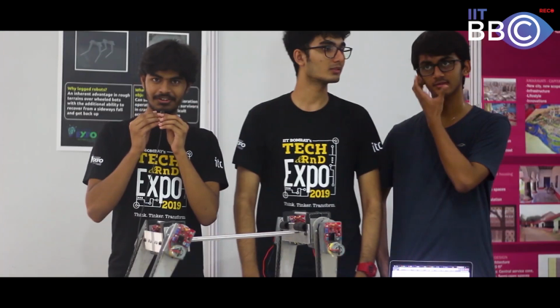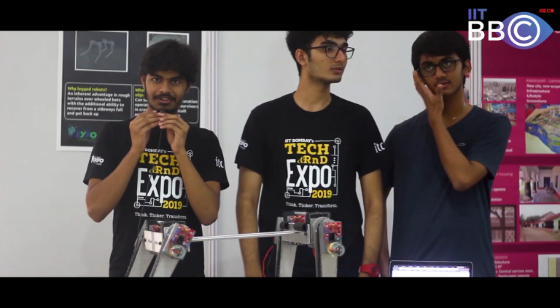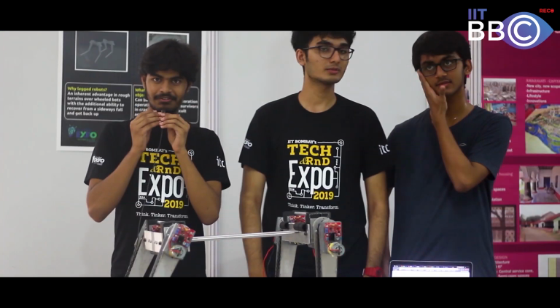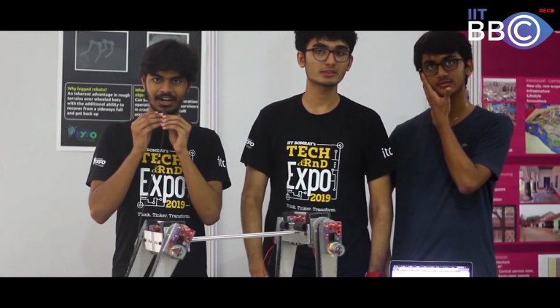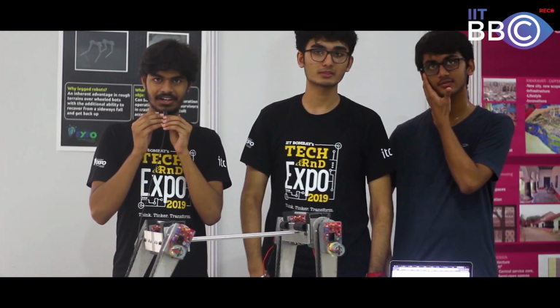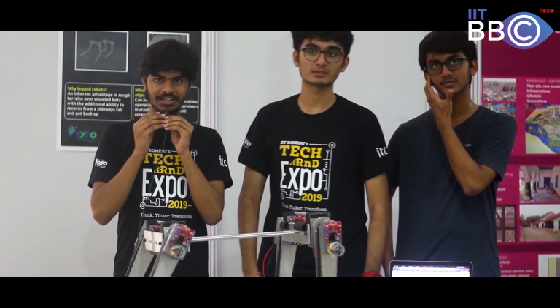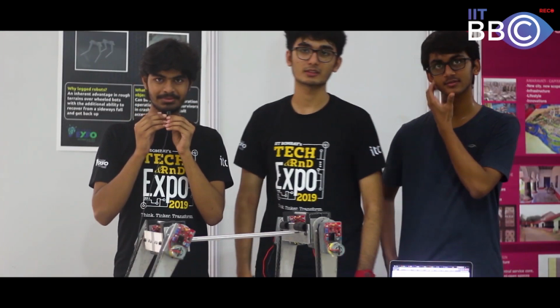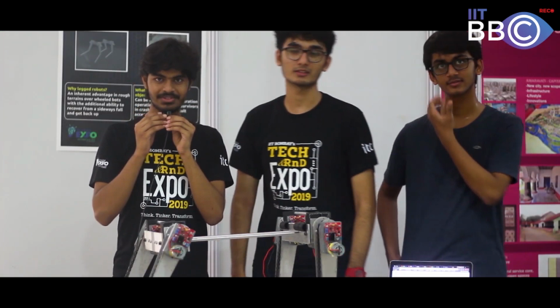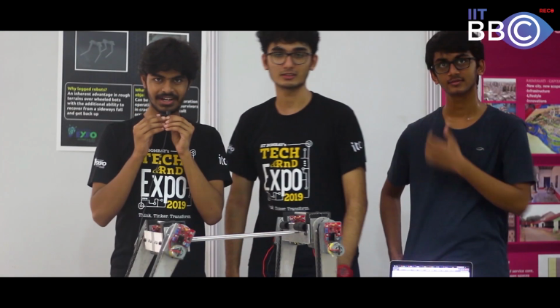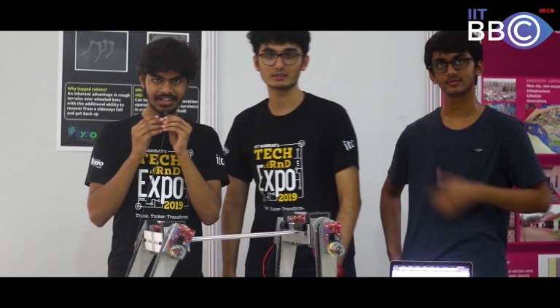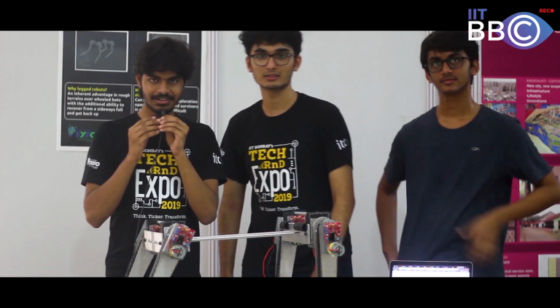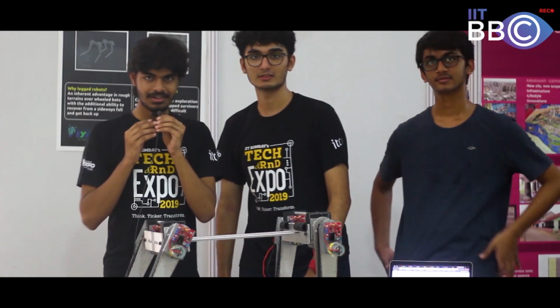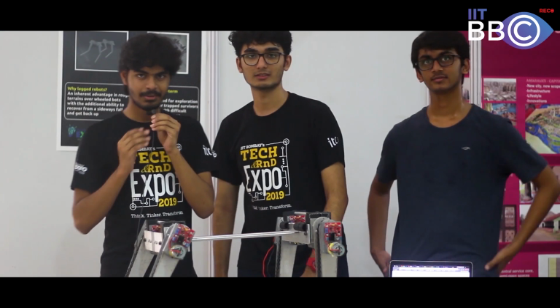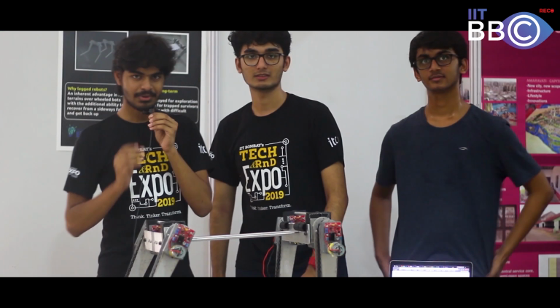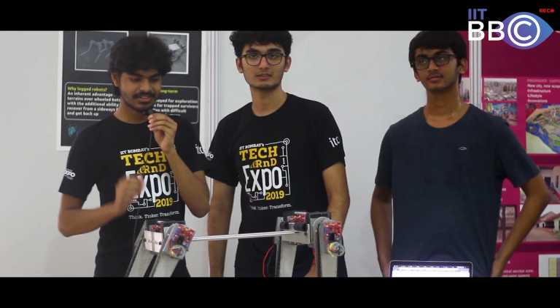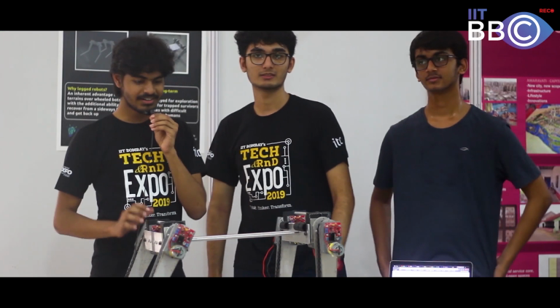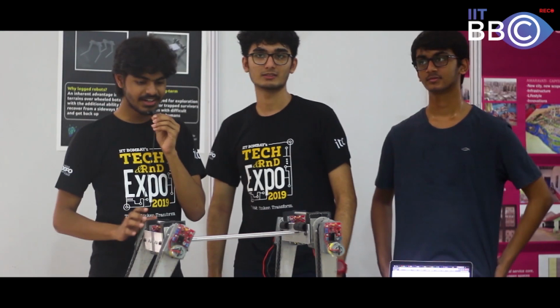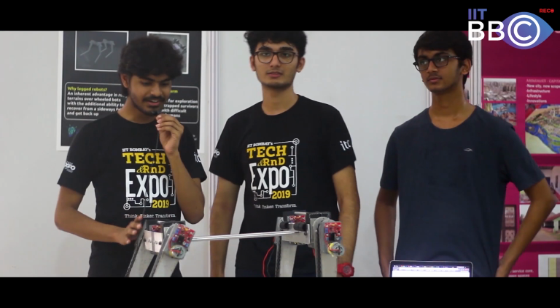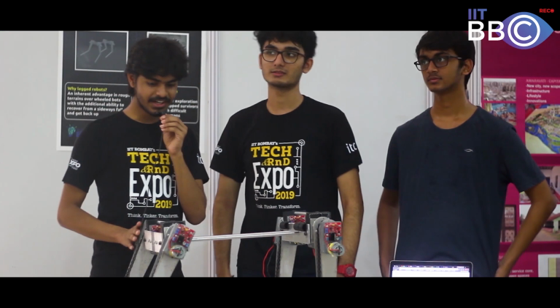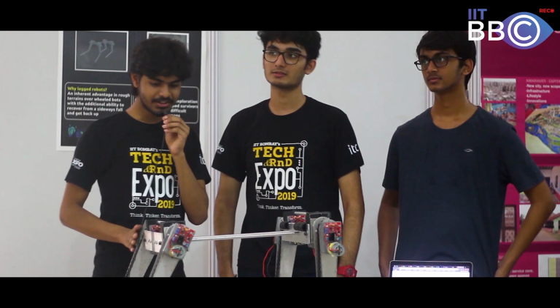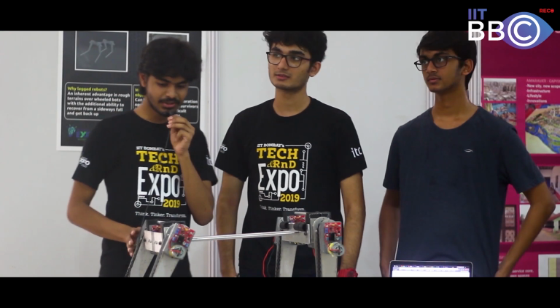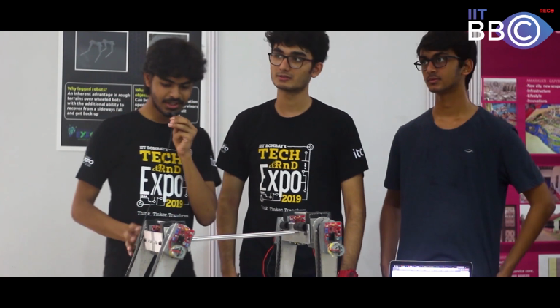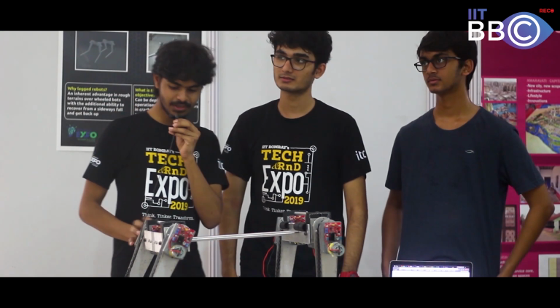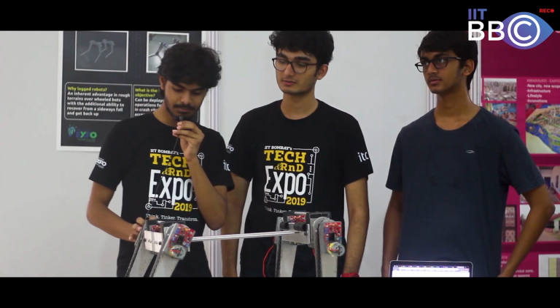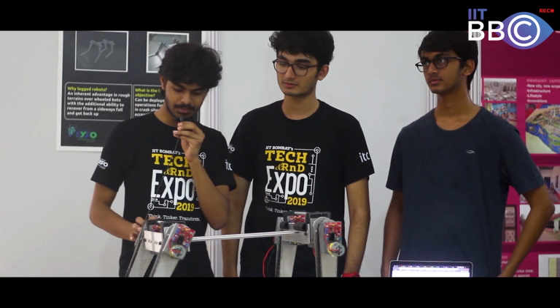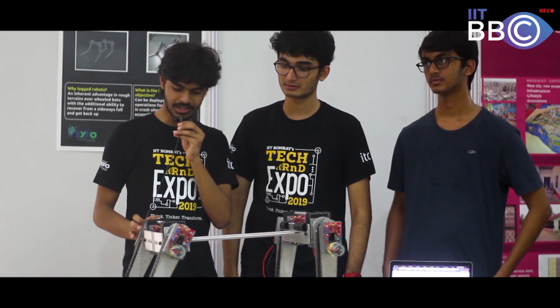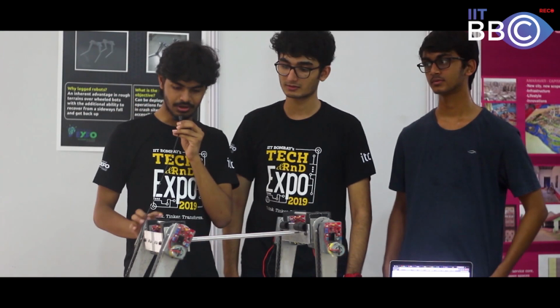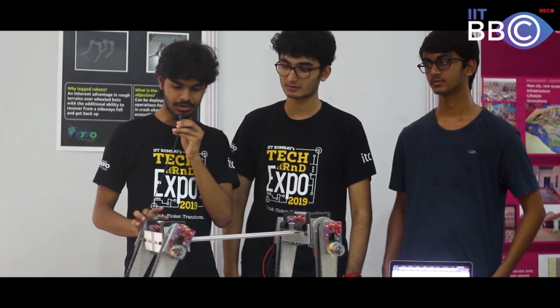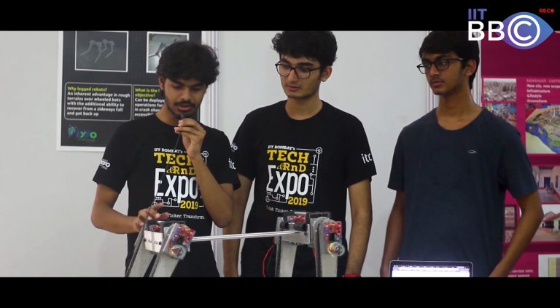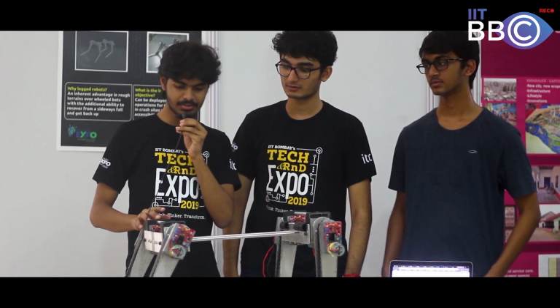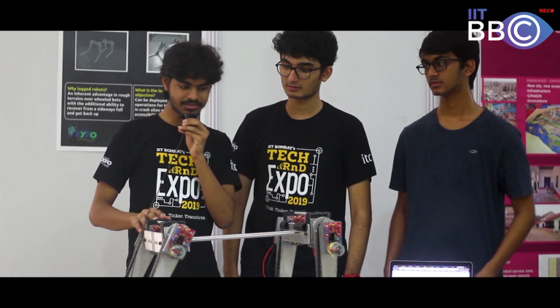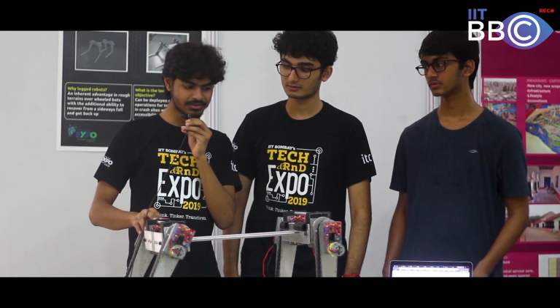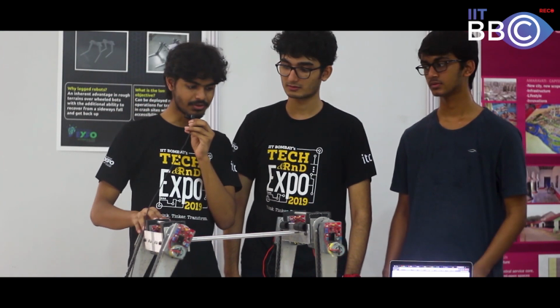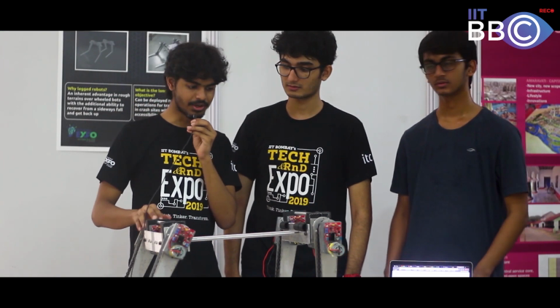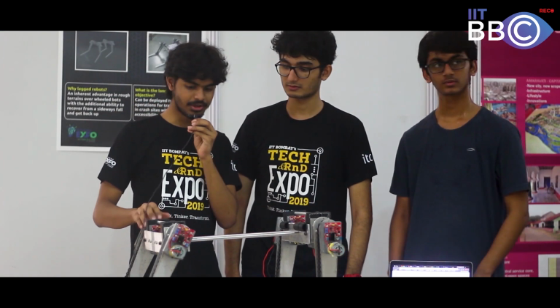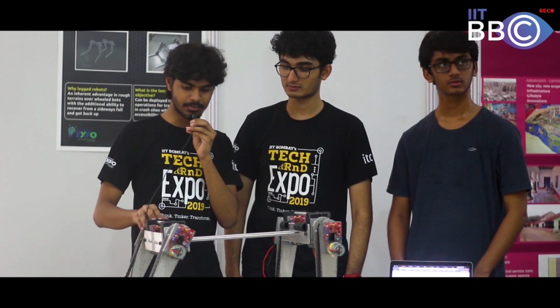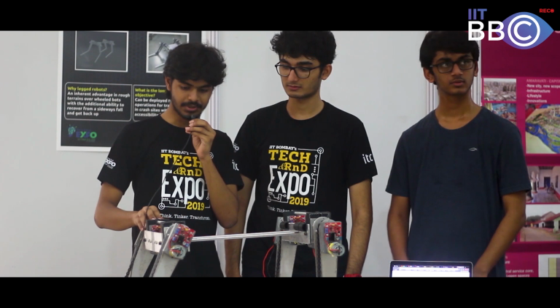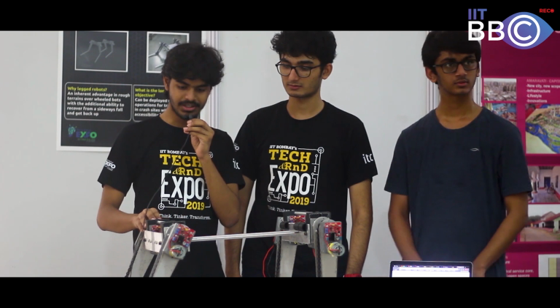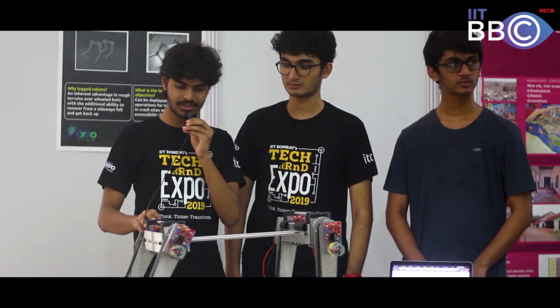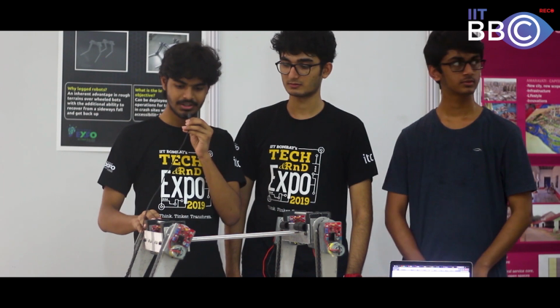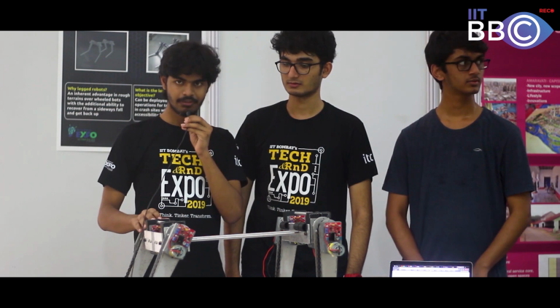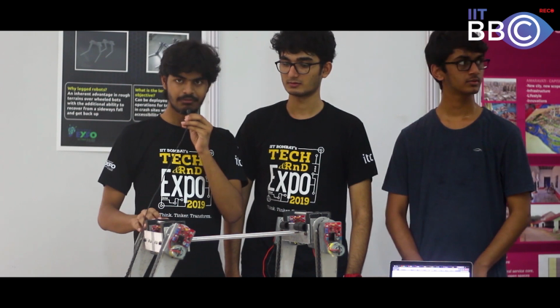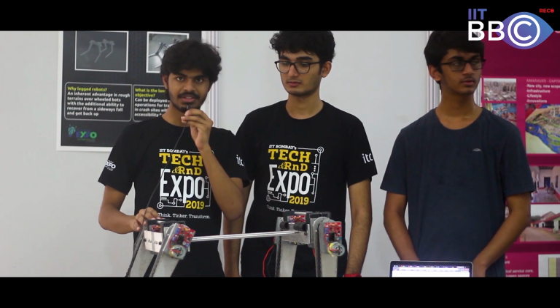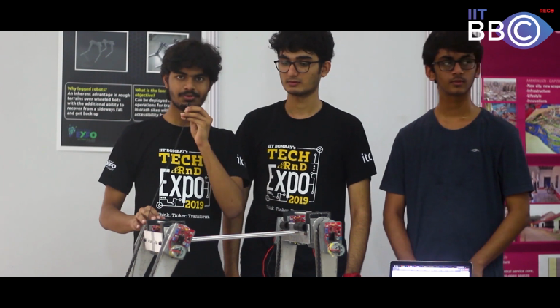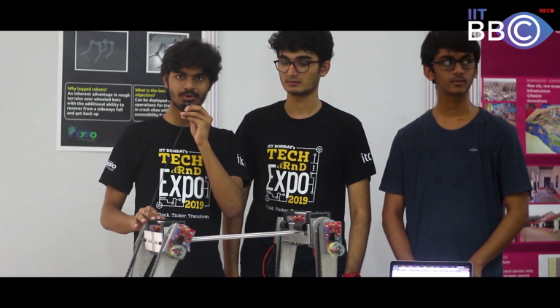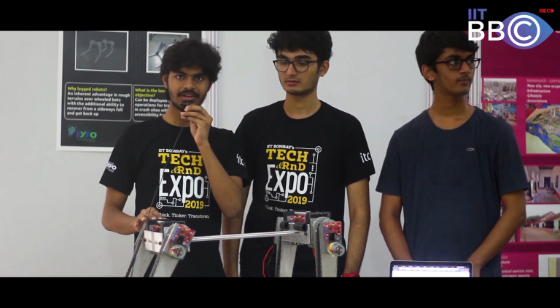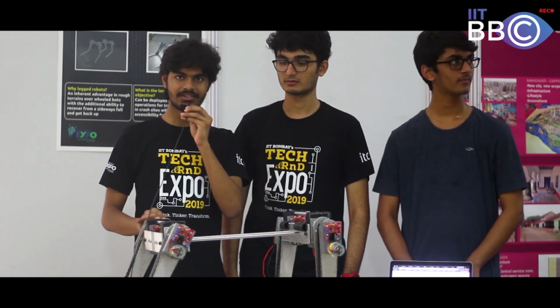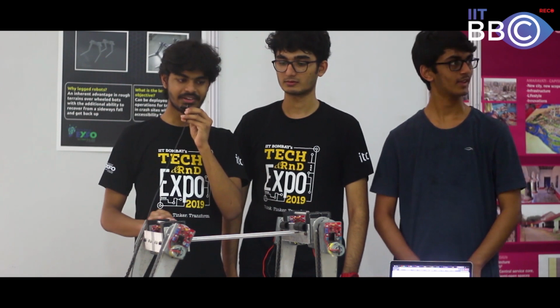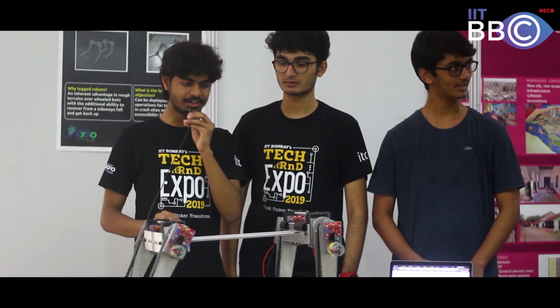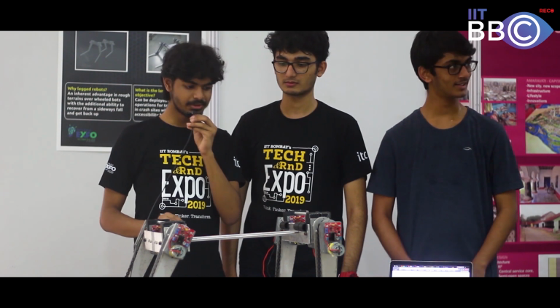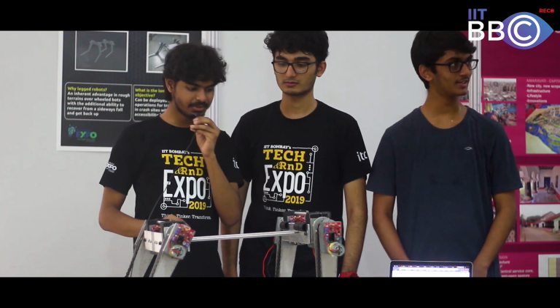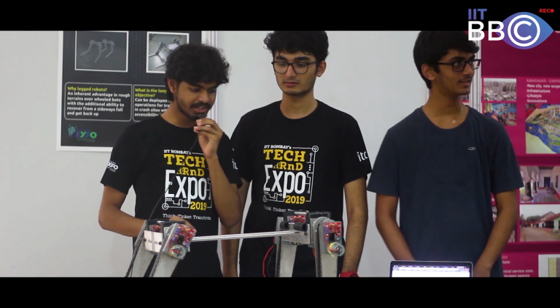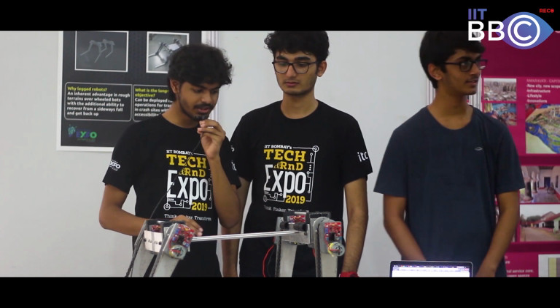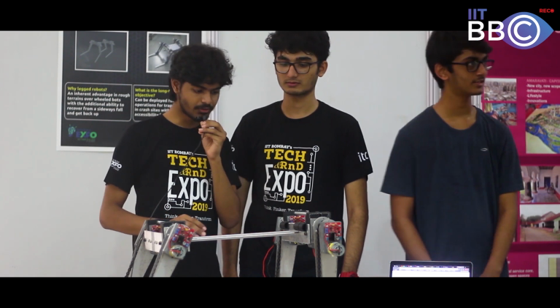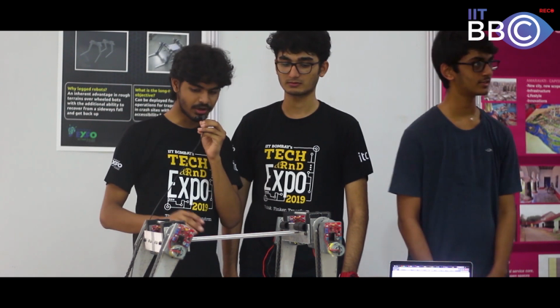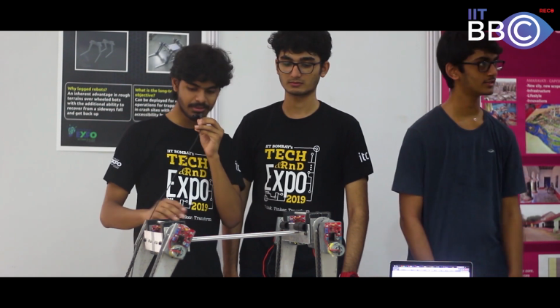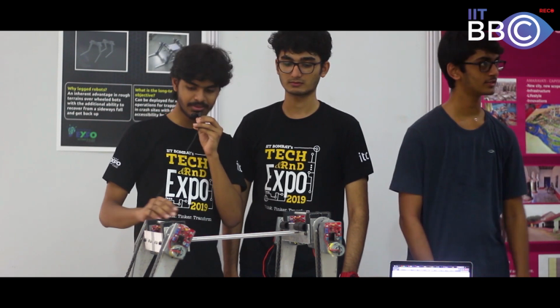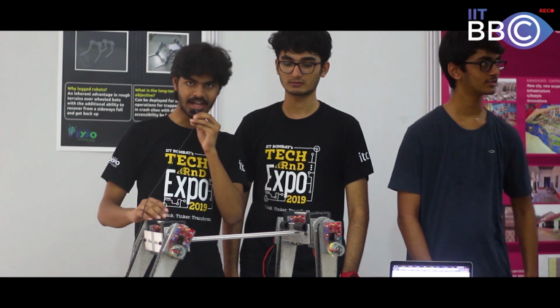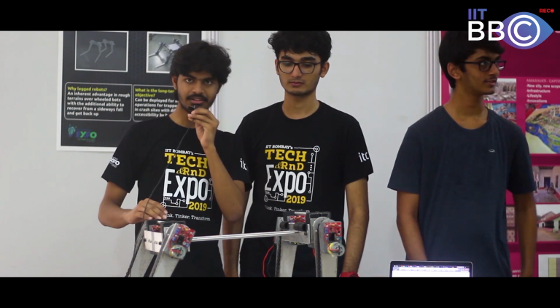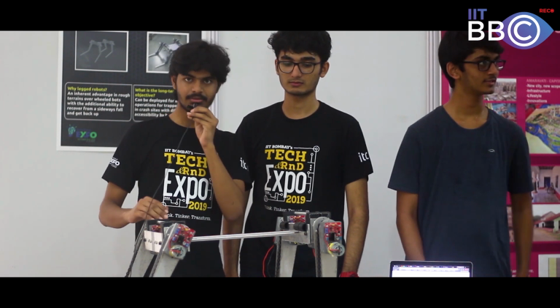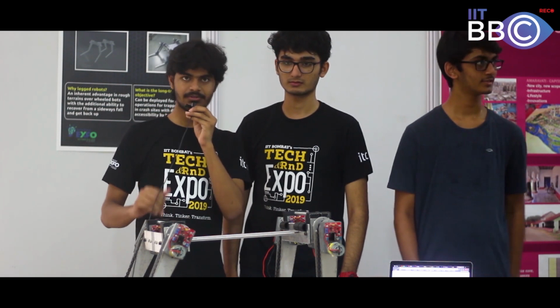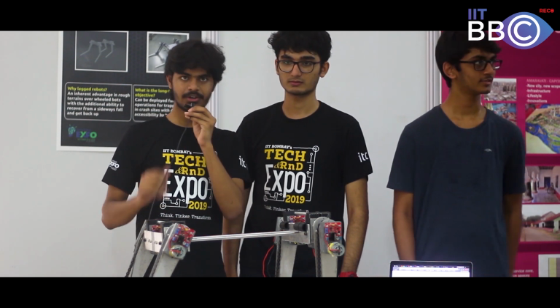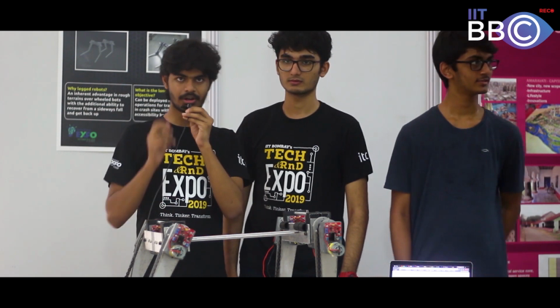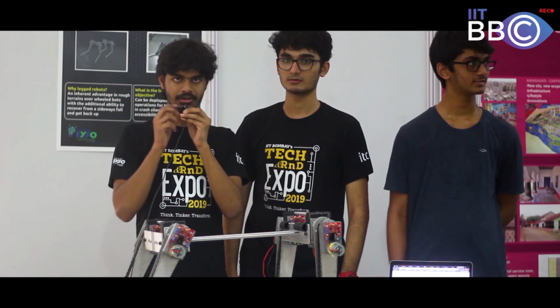We are Team Stride, presently trying to develop an autonomous quadruped which will try to imitate the walking mechanism of a dog.